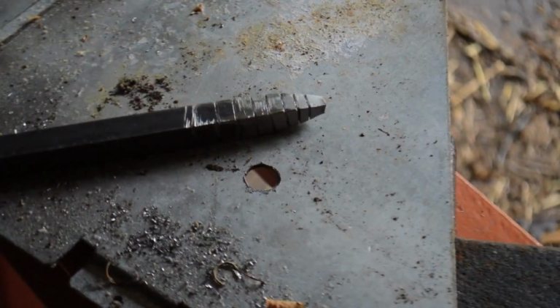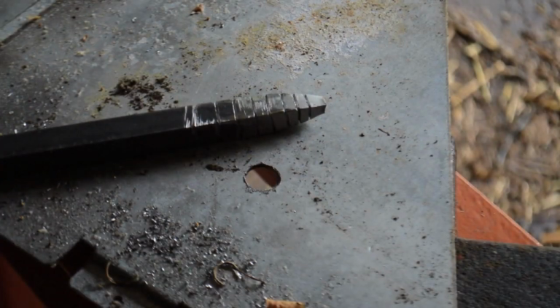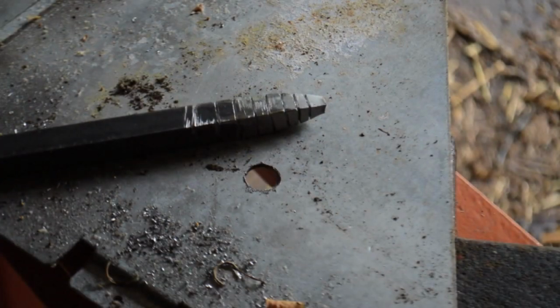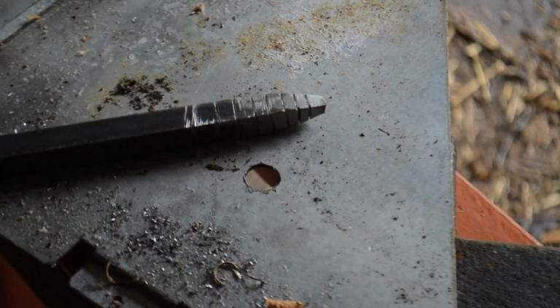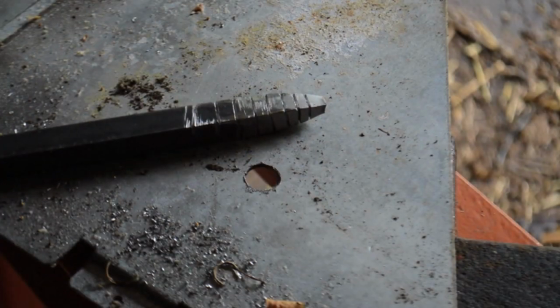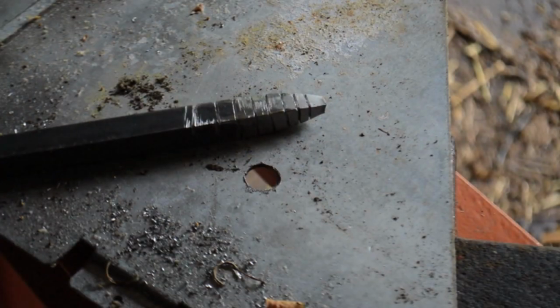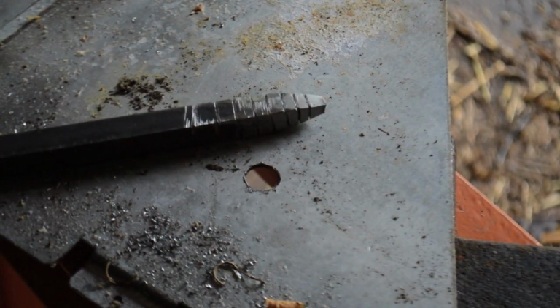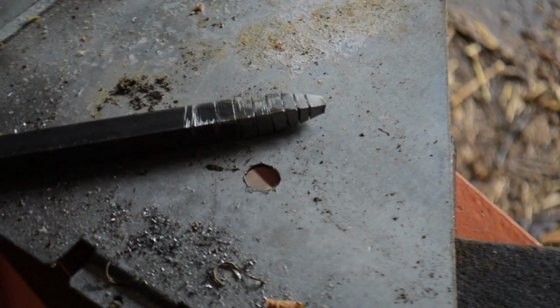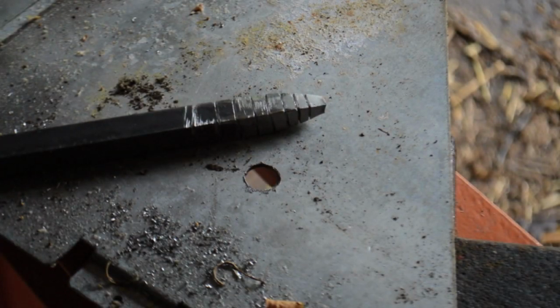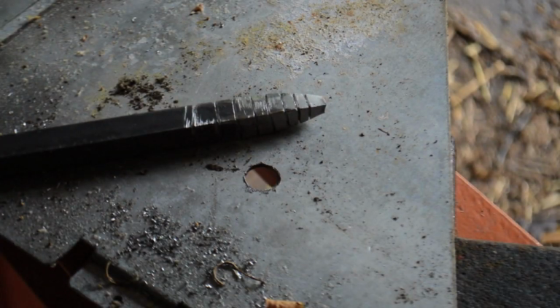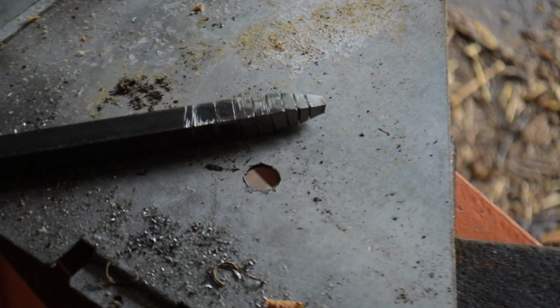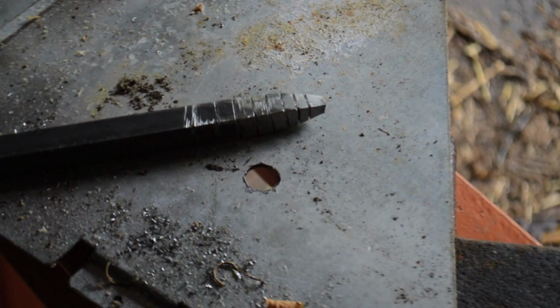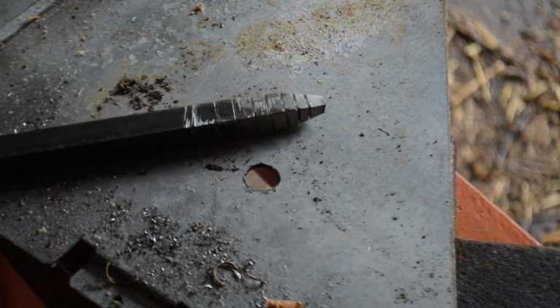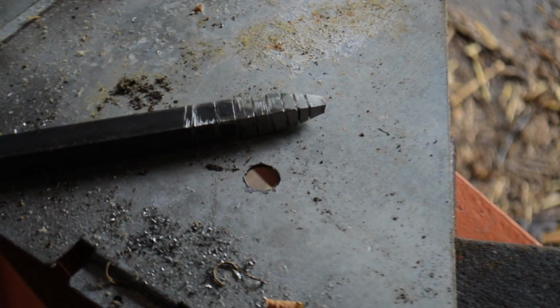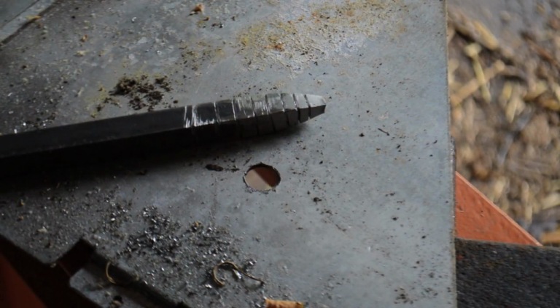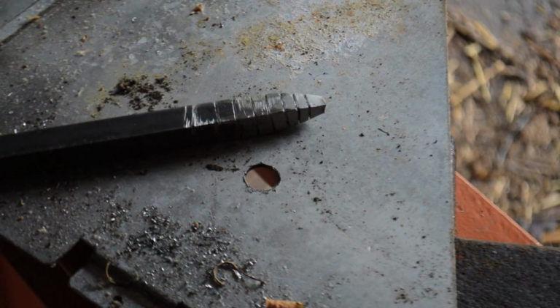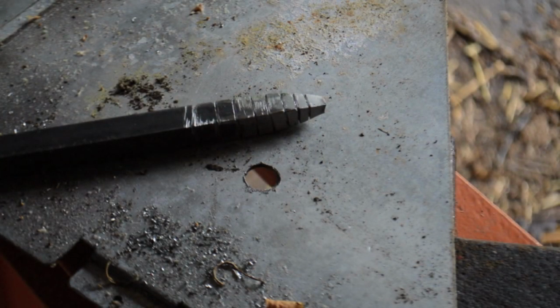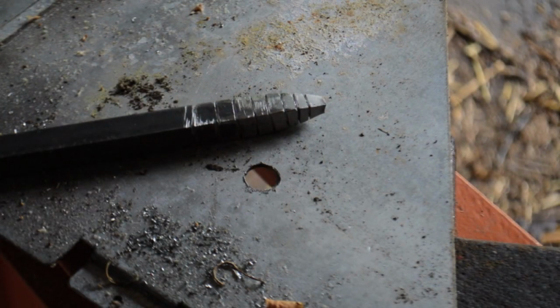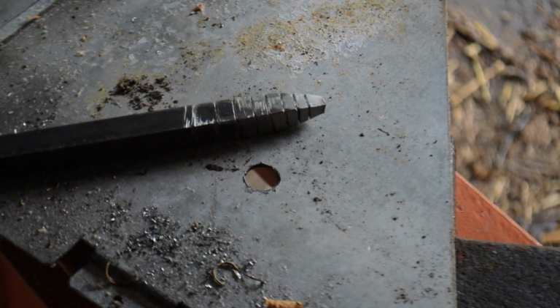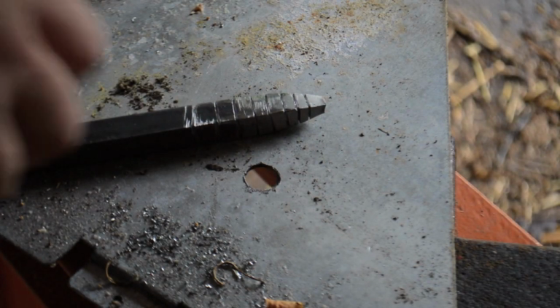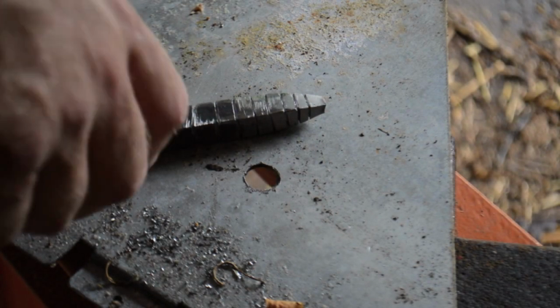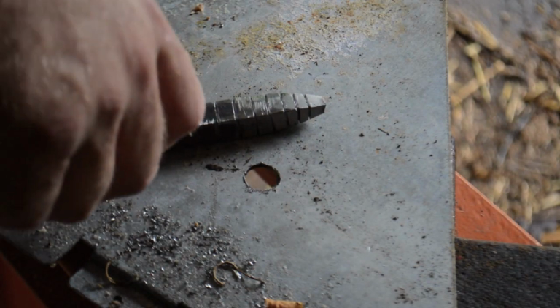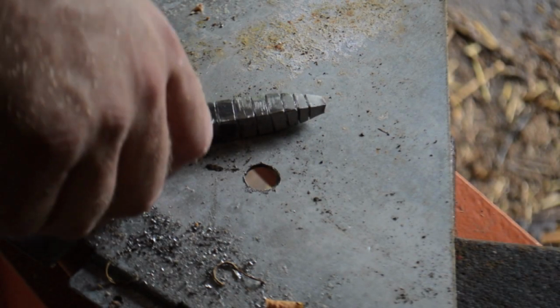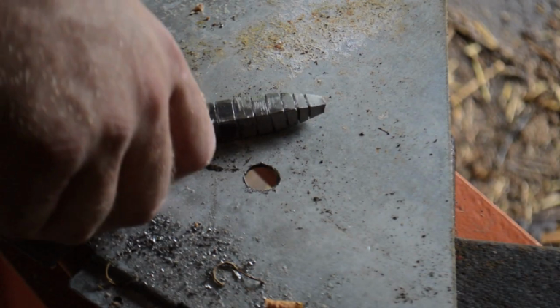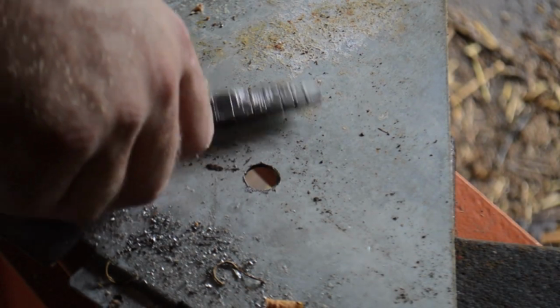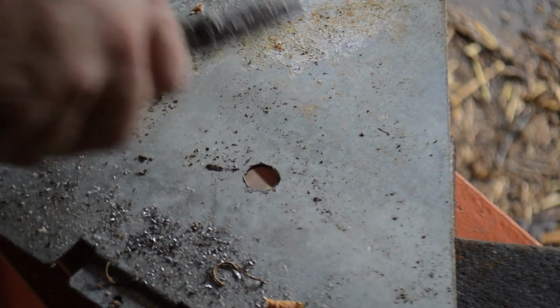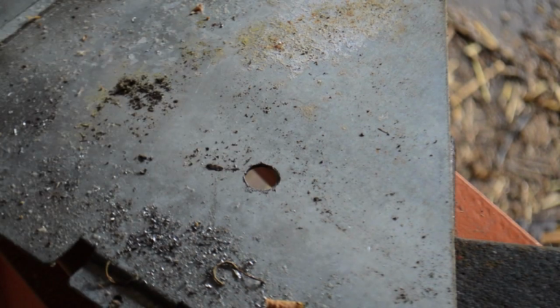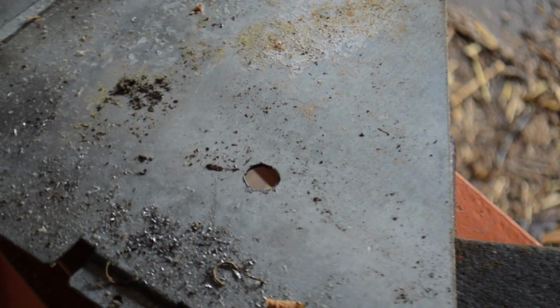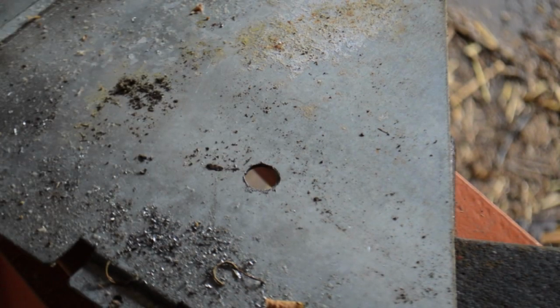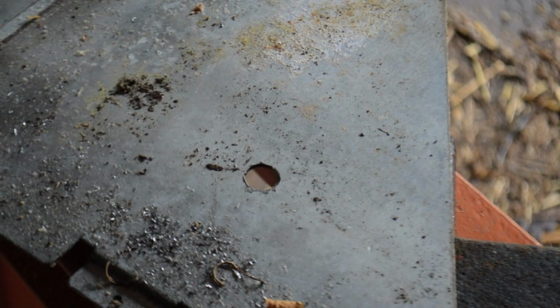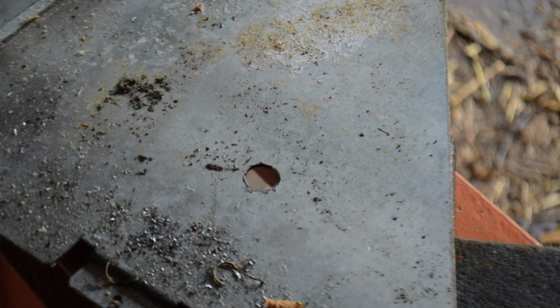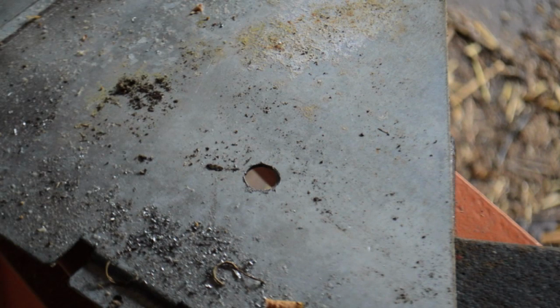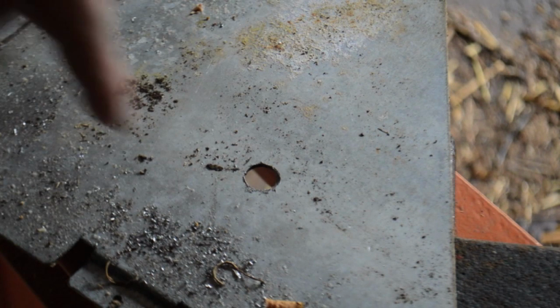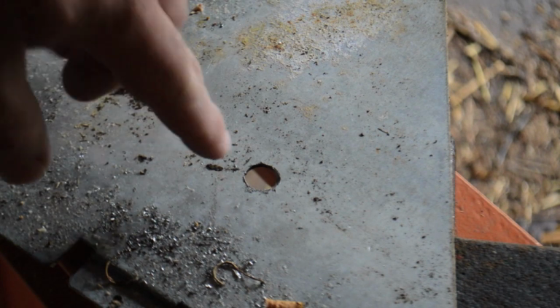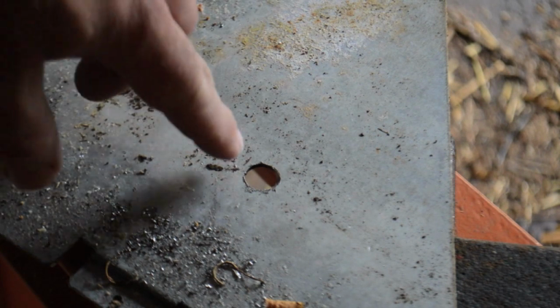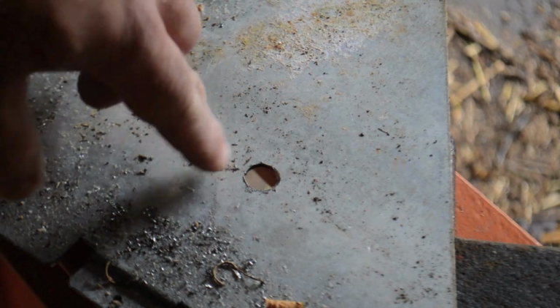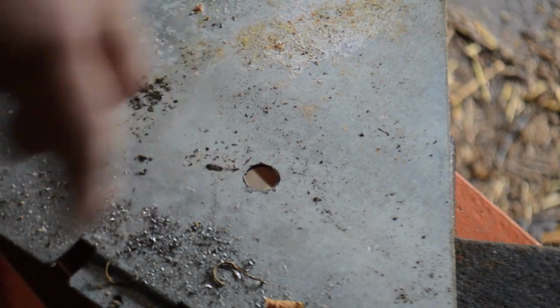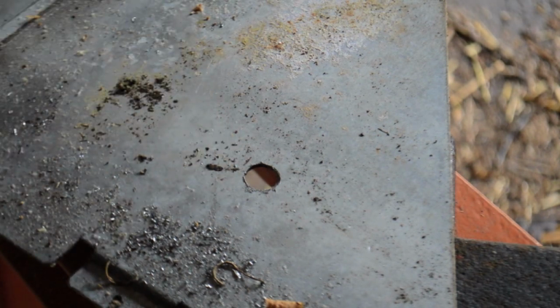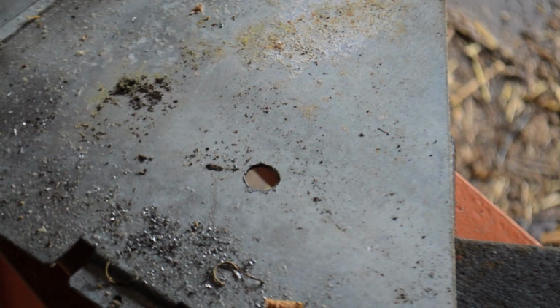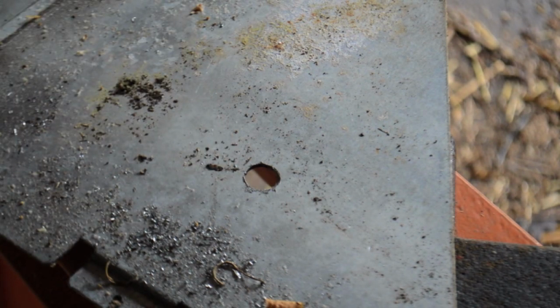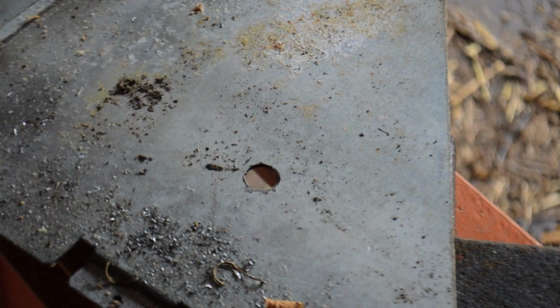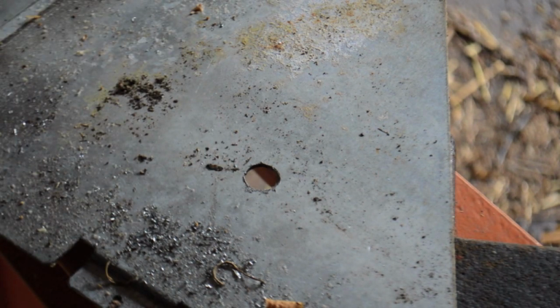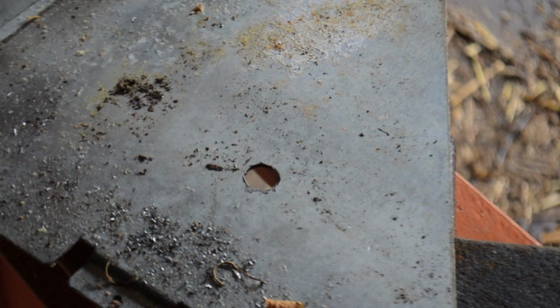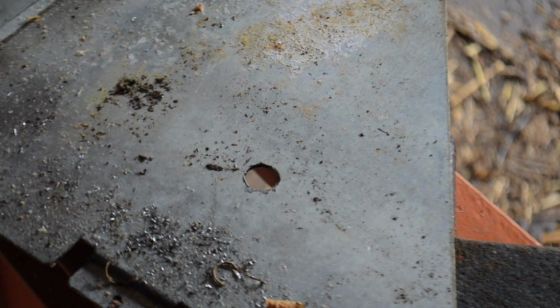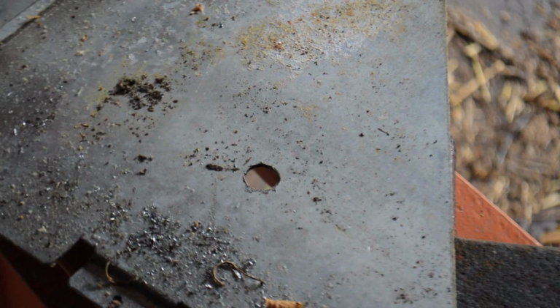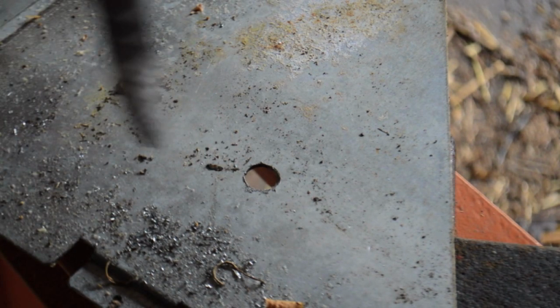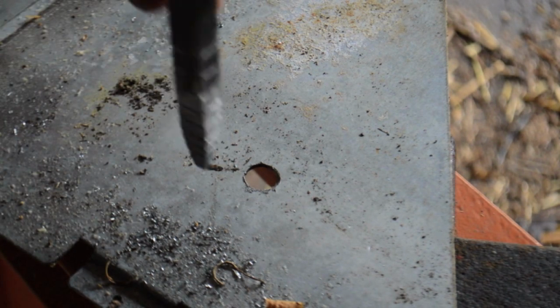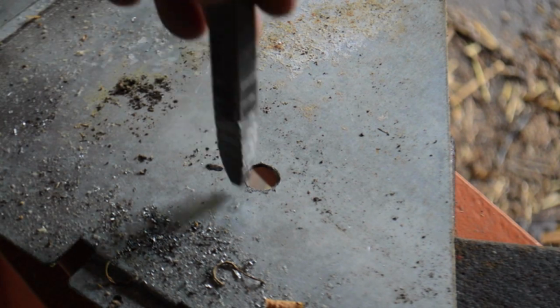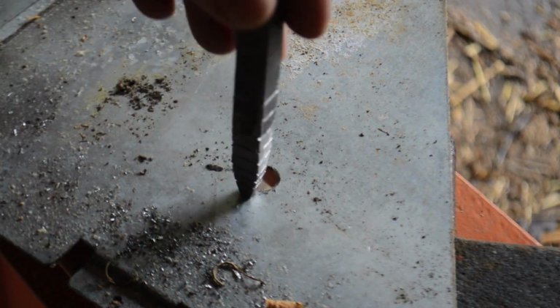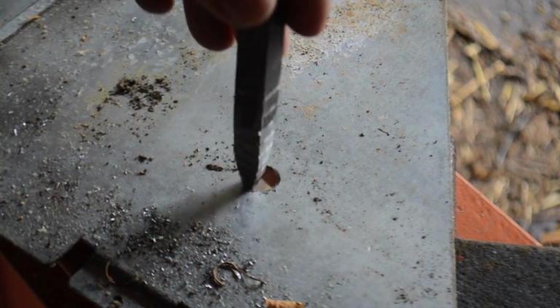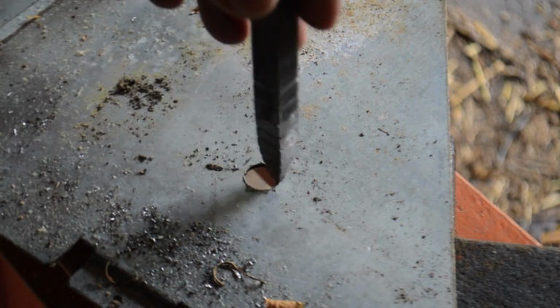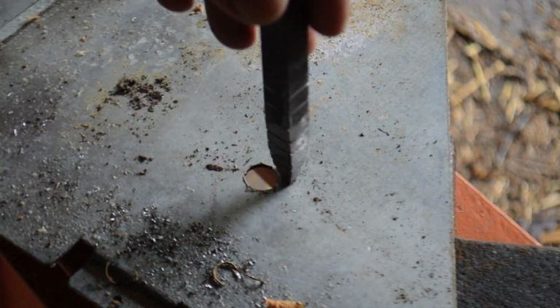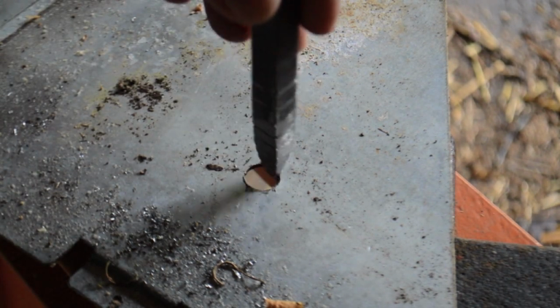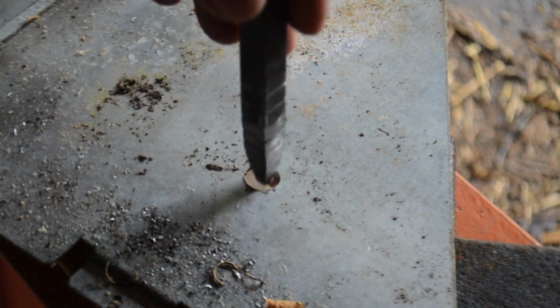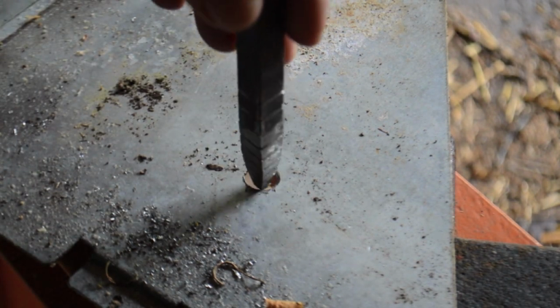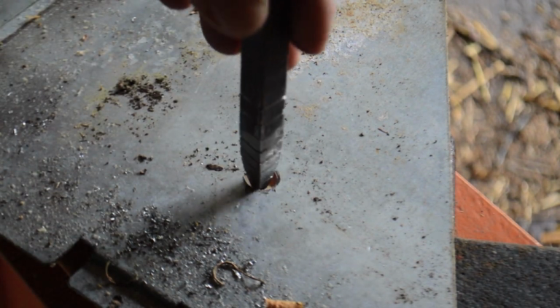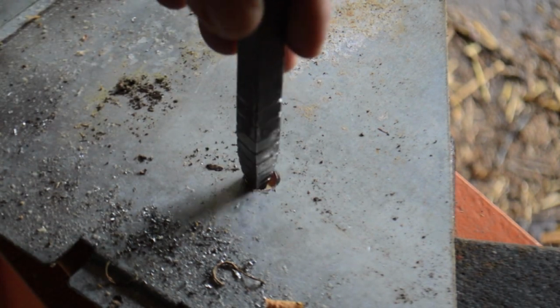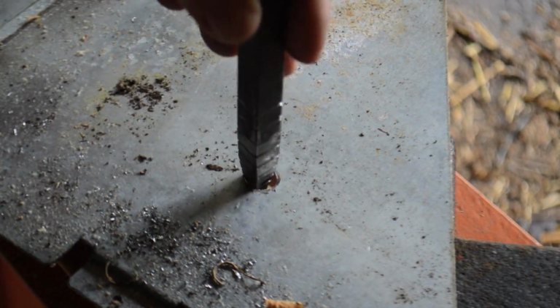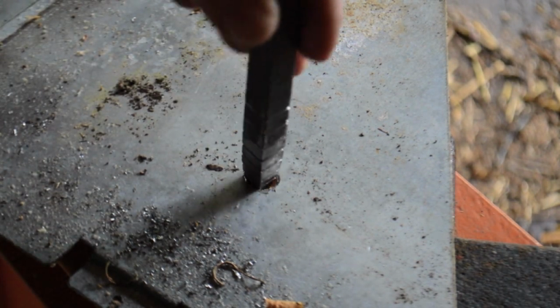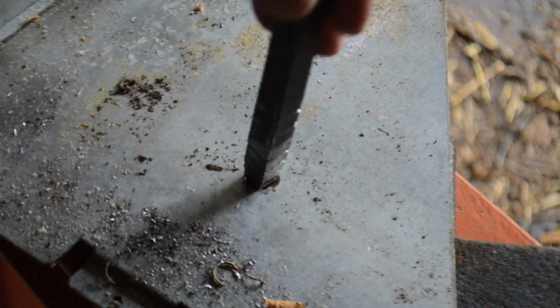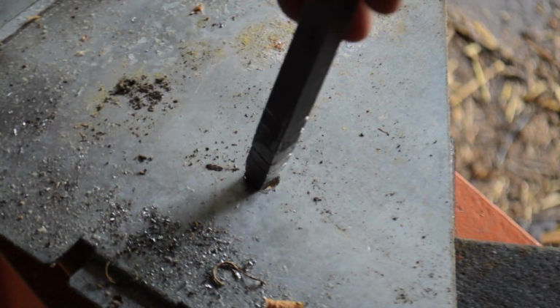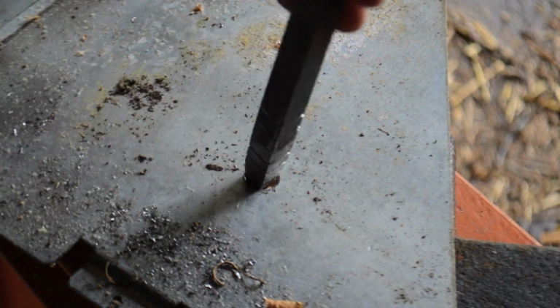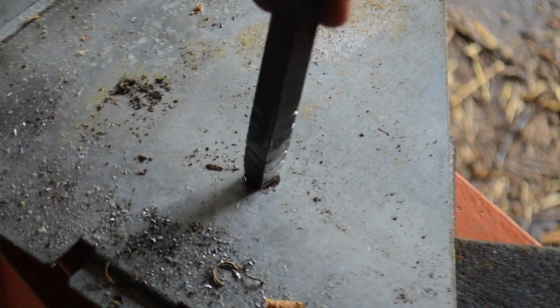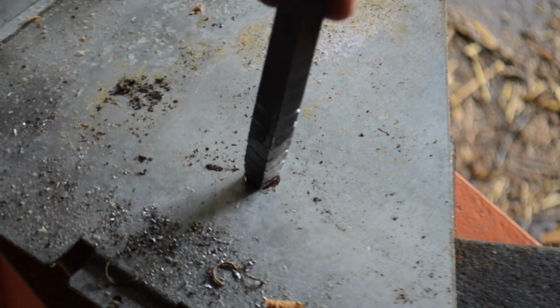Alright, so I've got a metal plate that I have put a half inch hole in, and I've got it on the press.